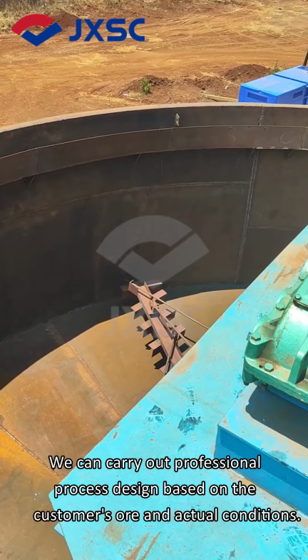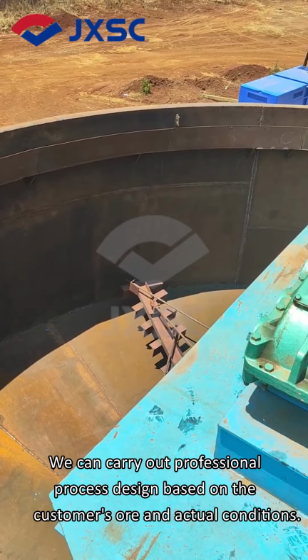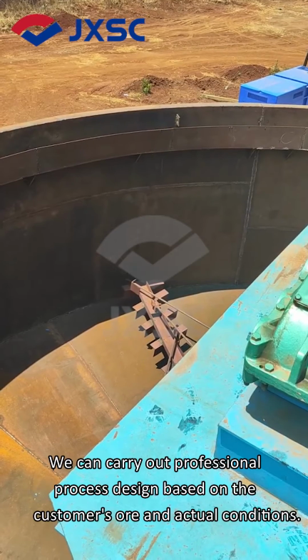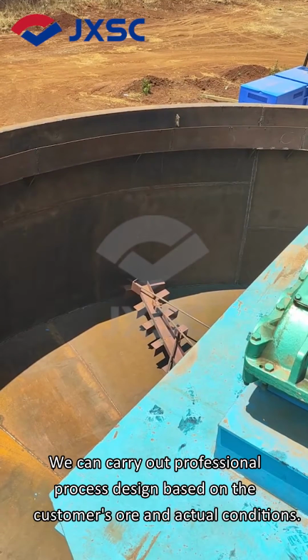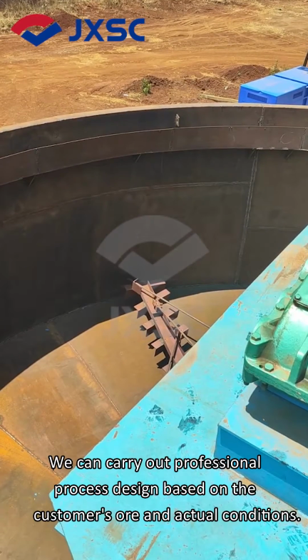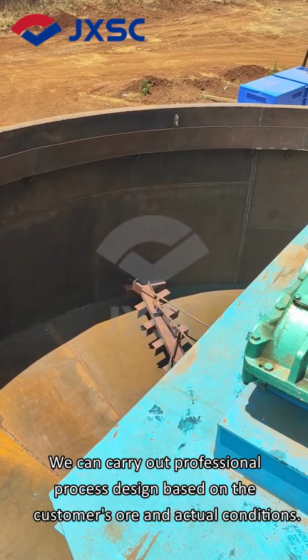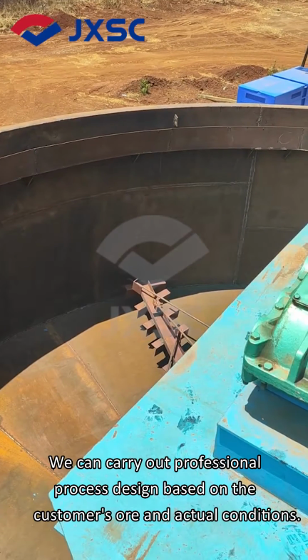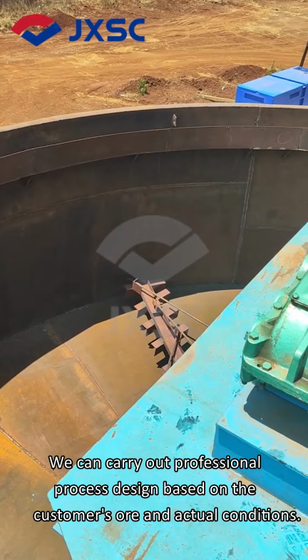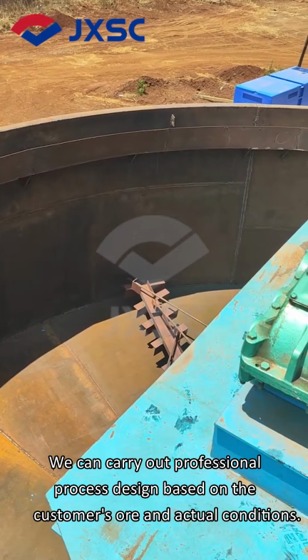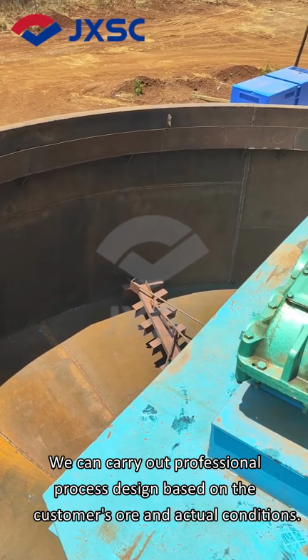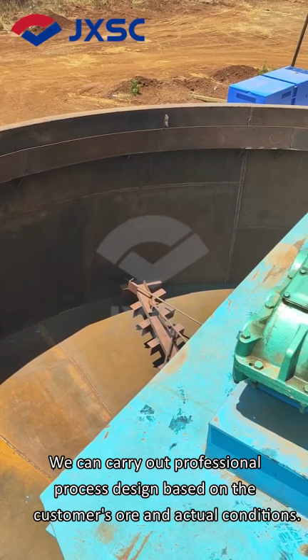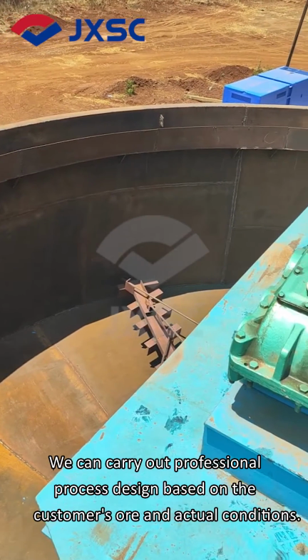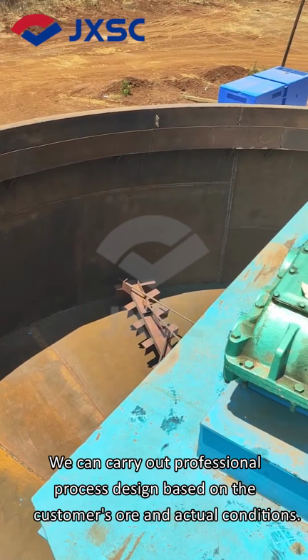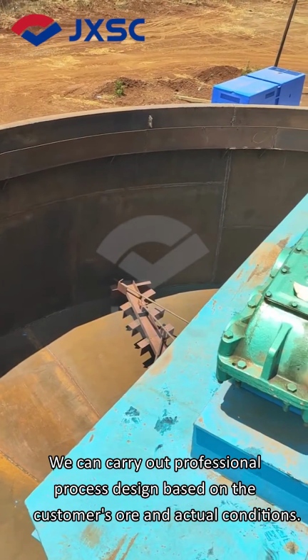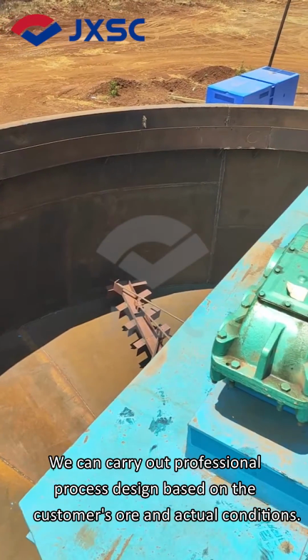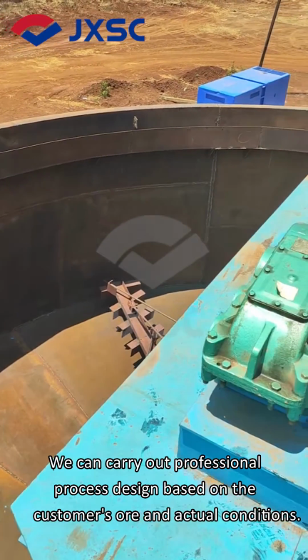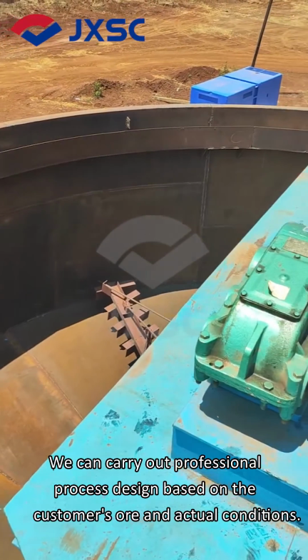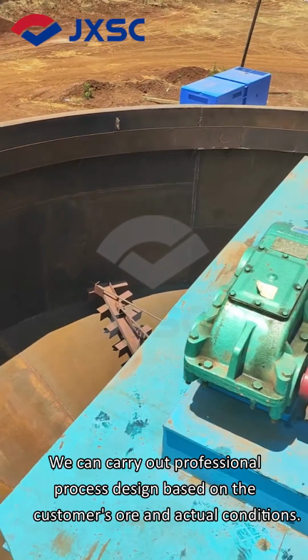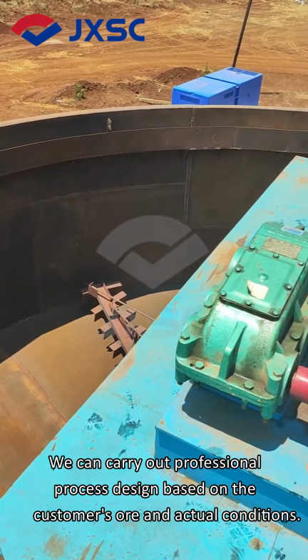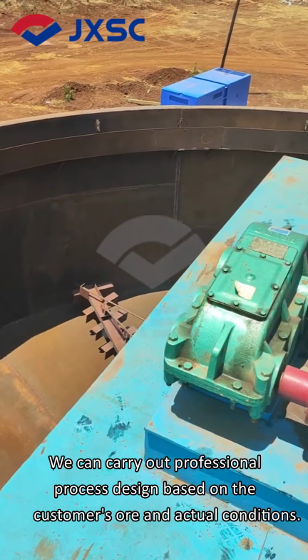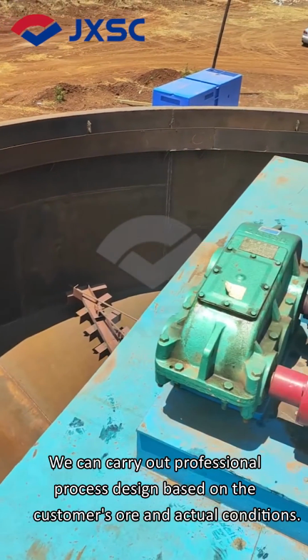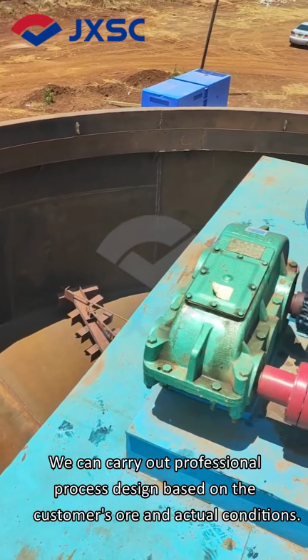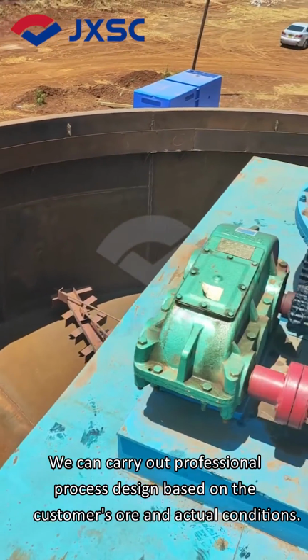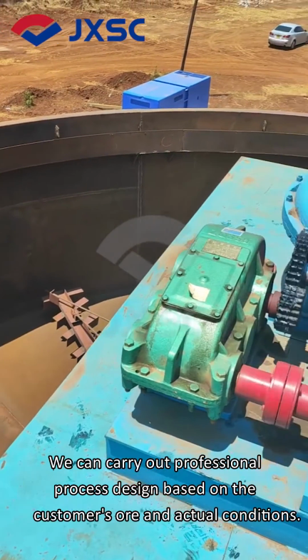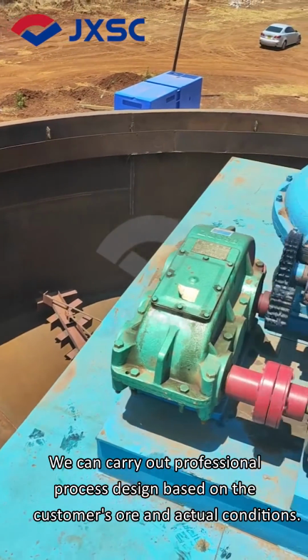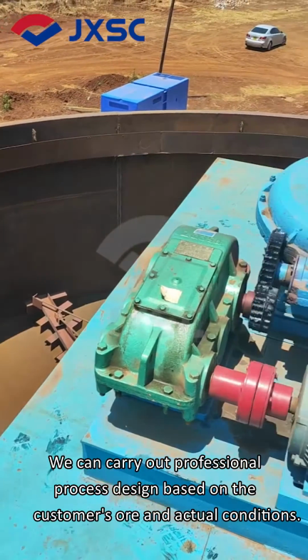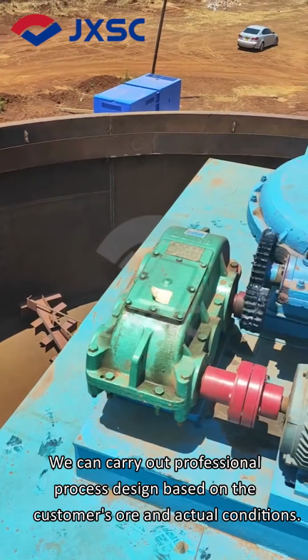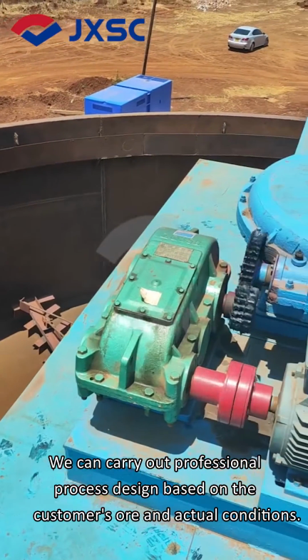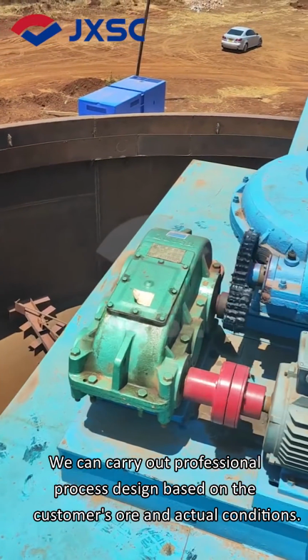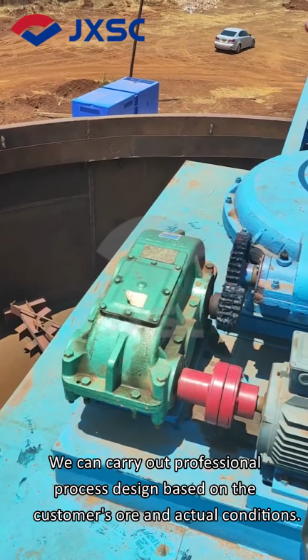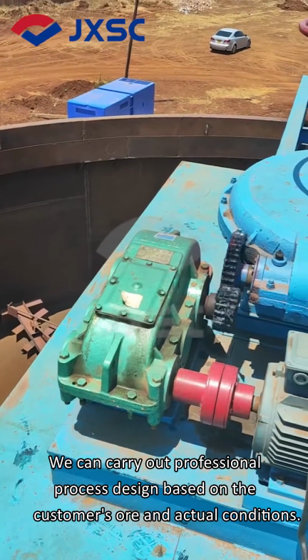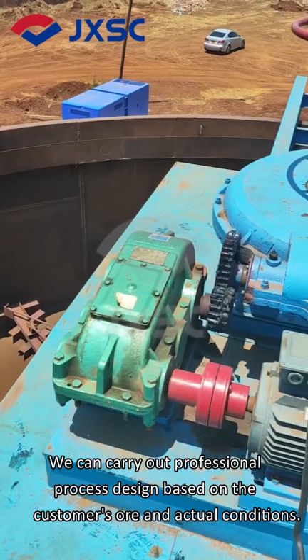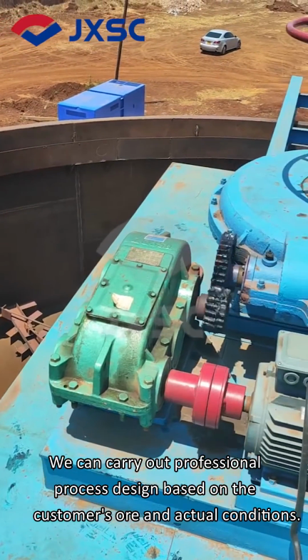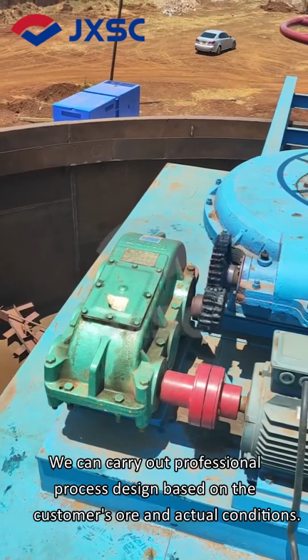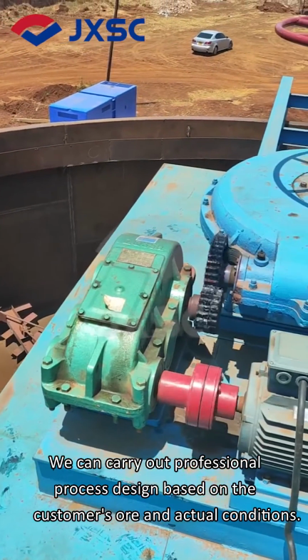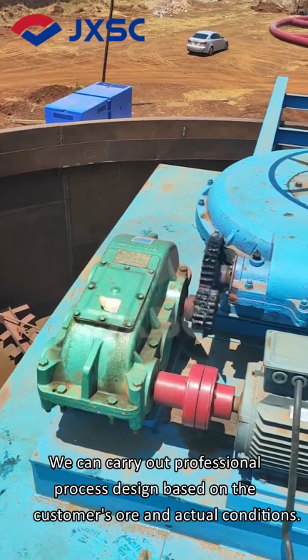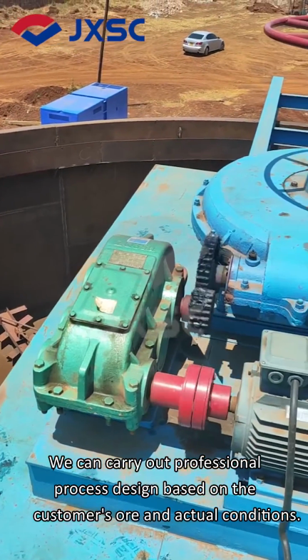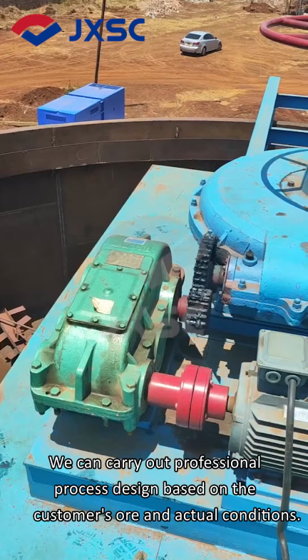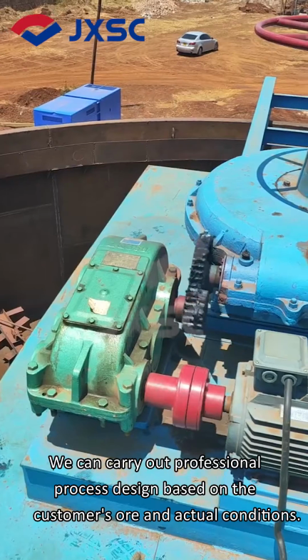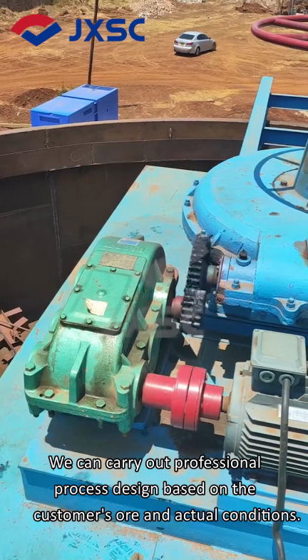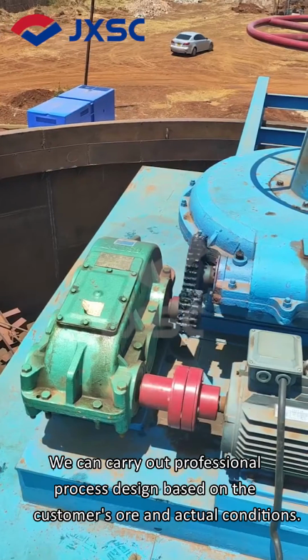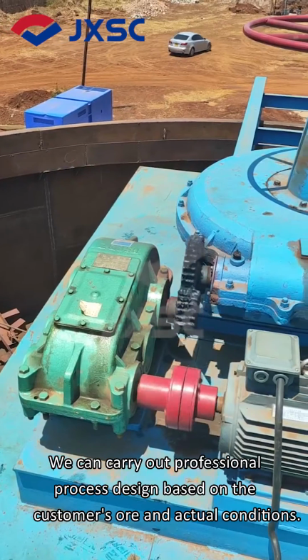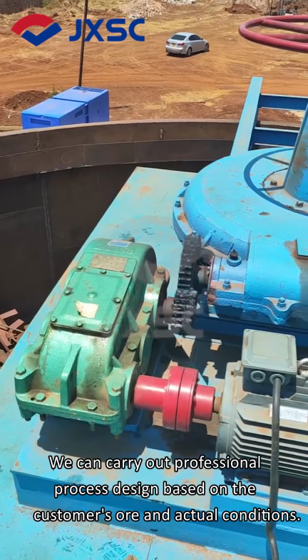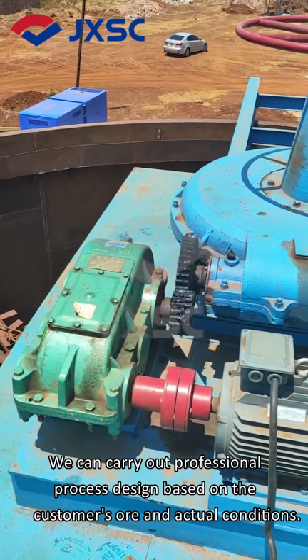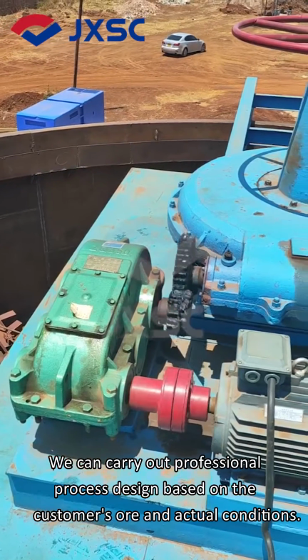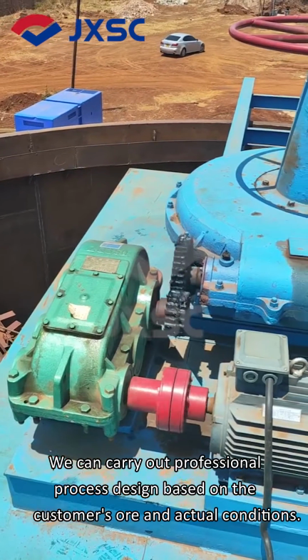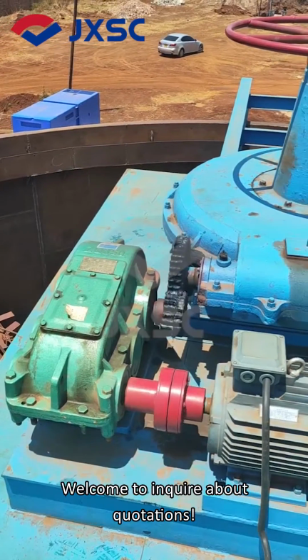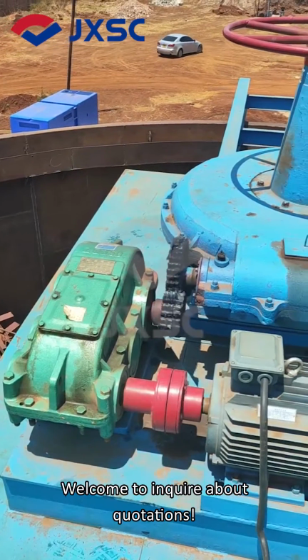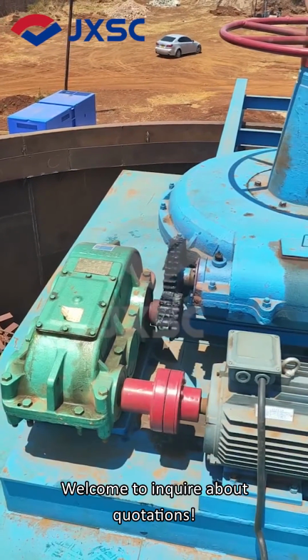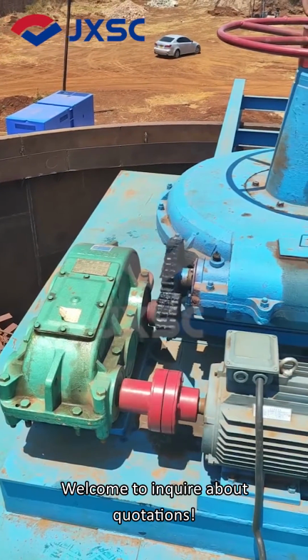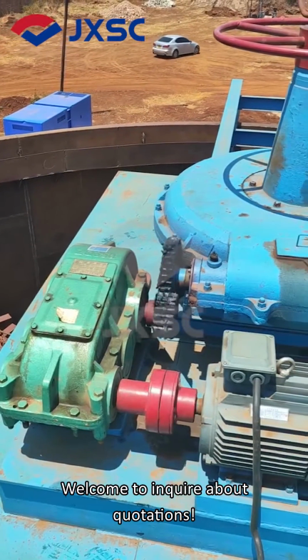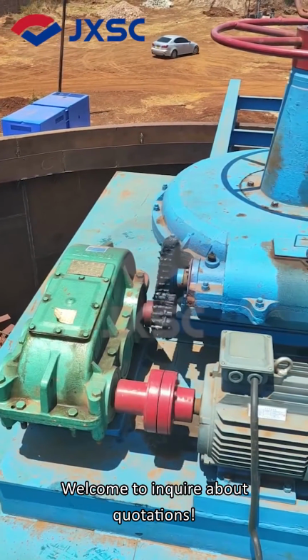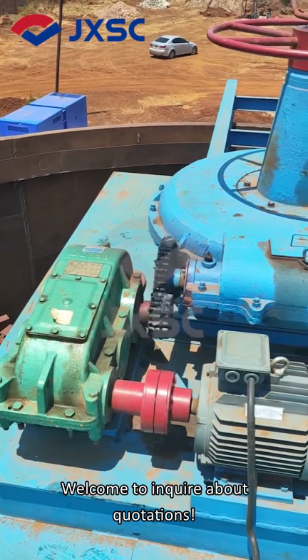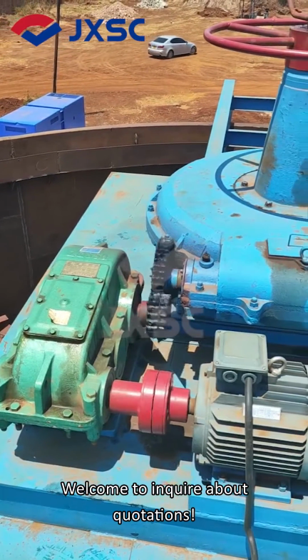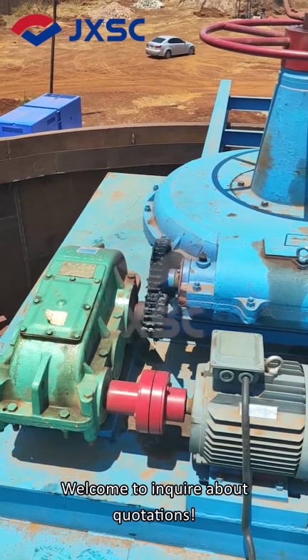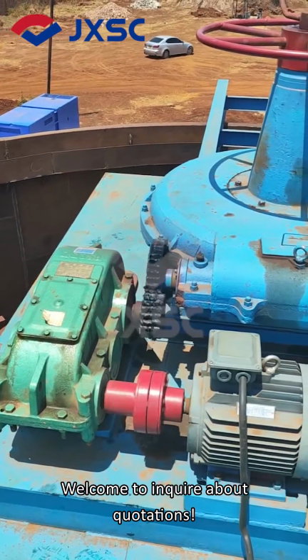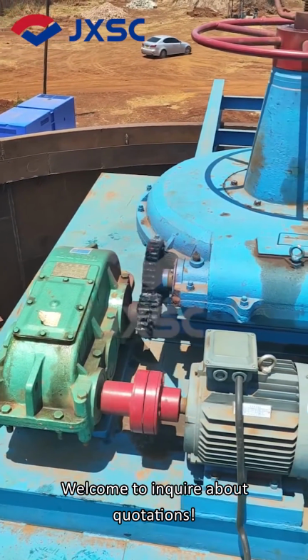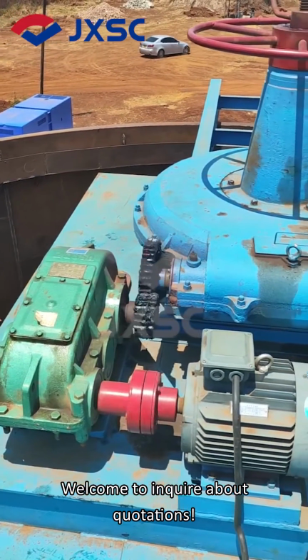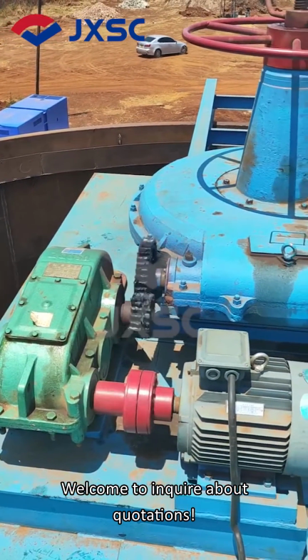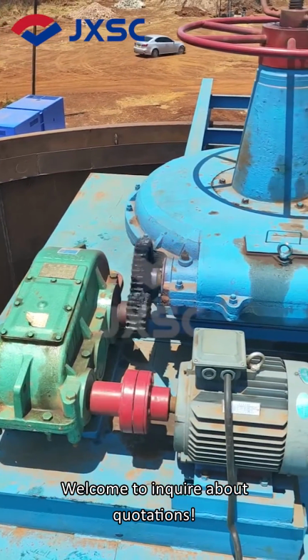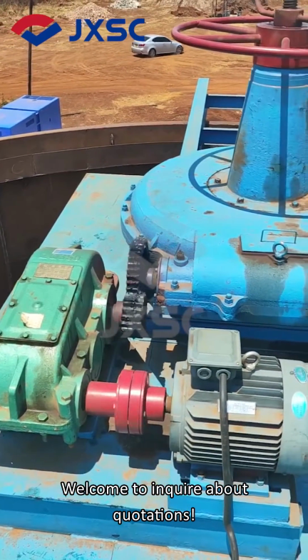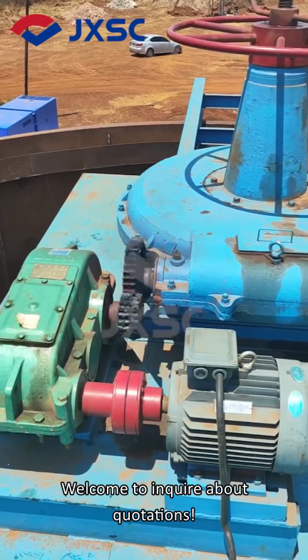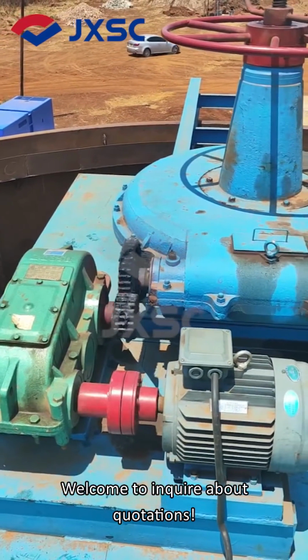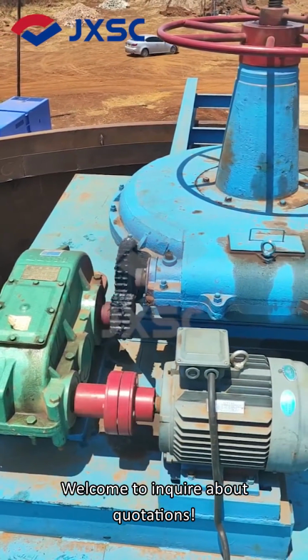We can carry out professional process design based on the customer's ore and actual conditions. Welcome to inquire about quotations.